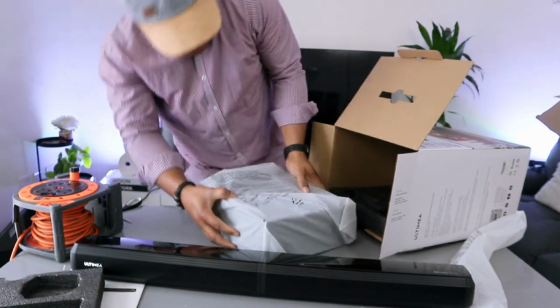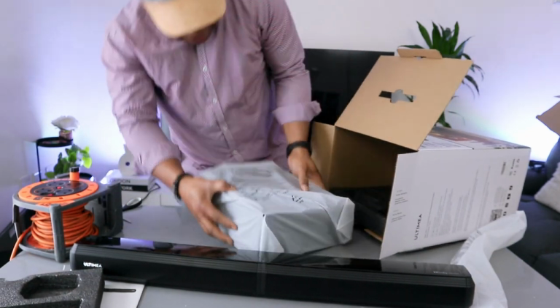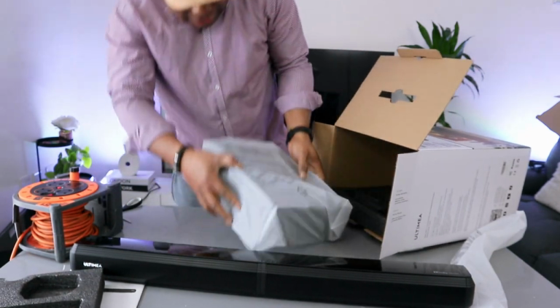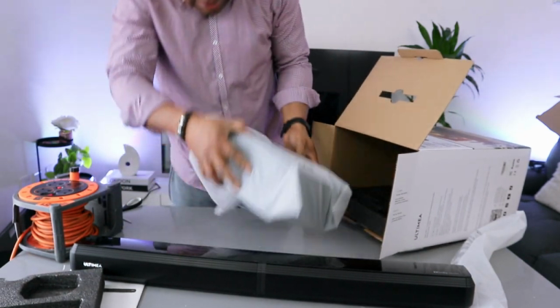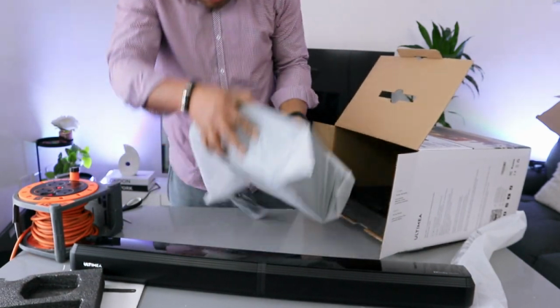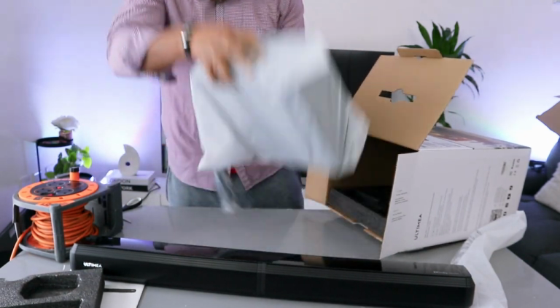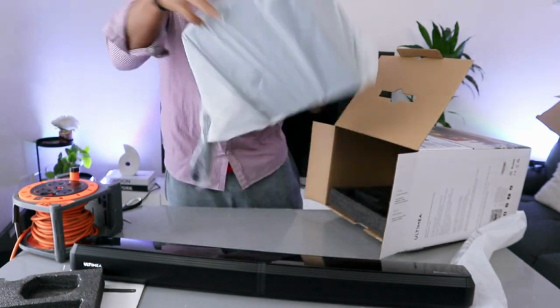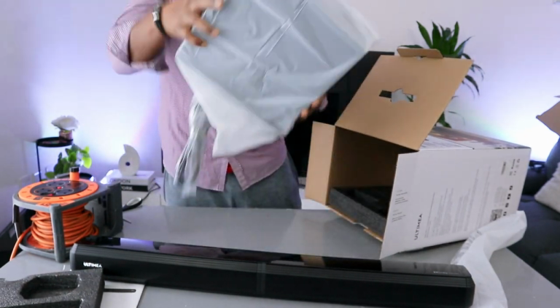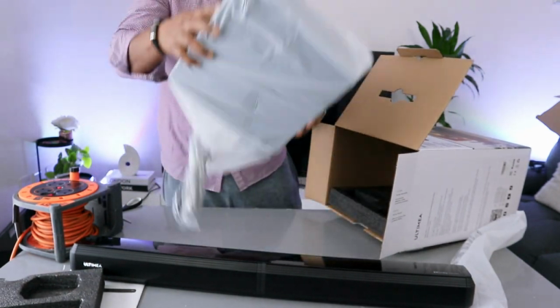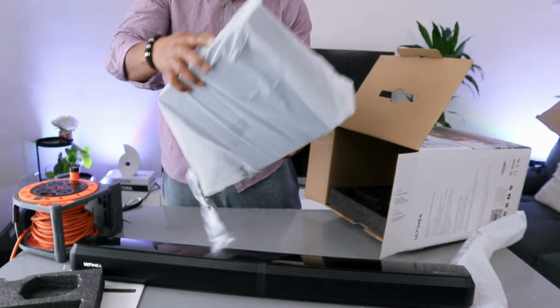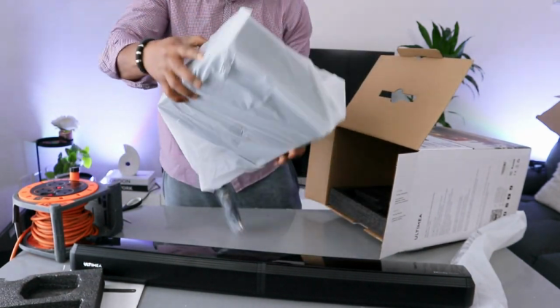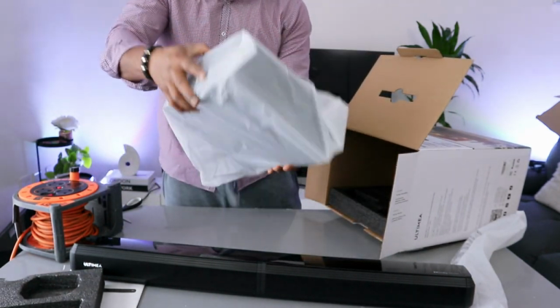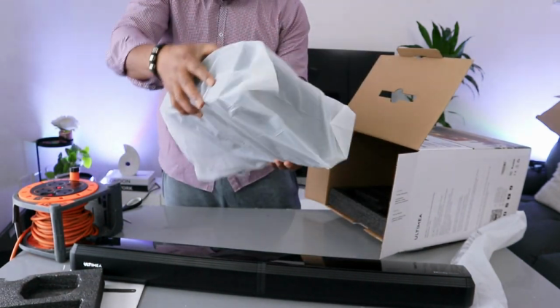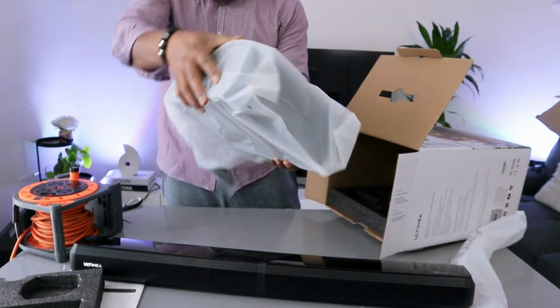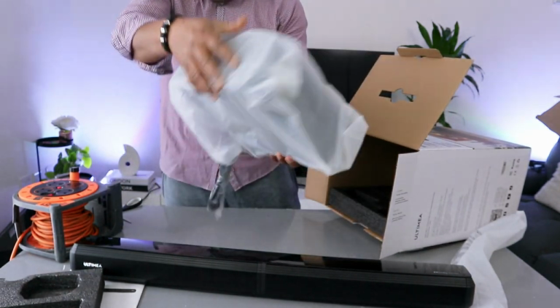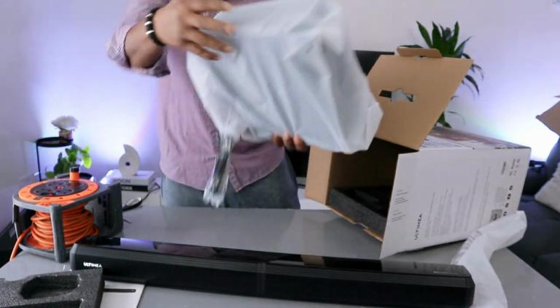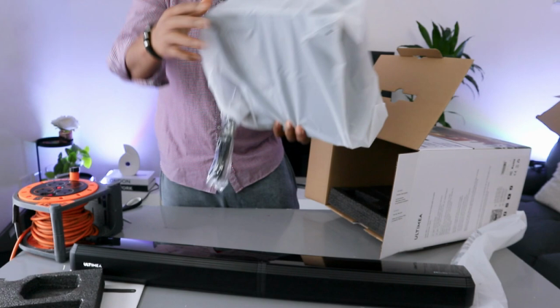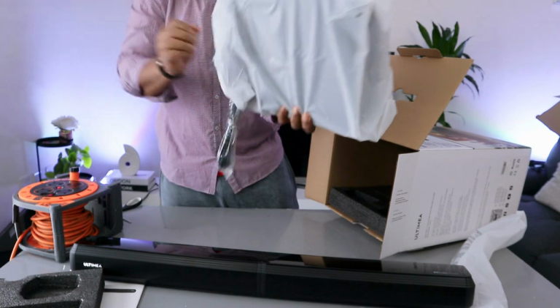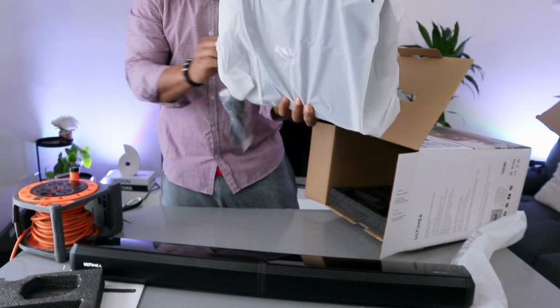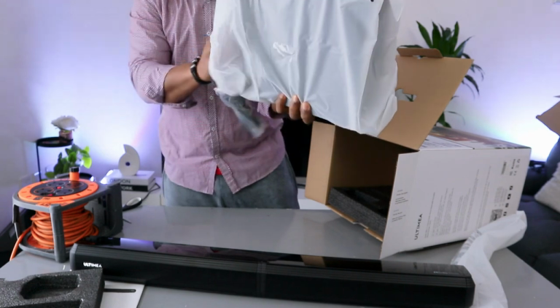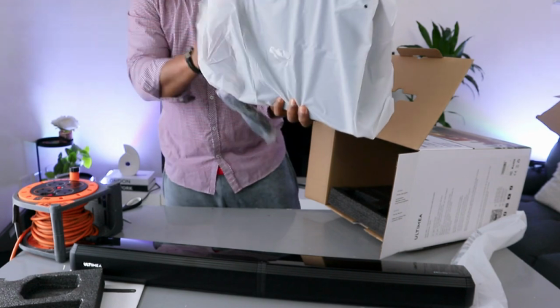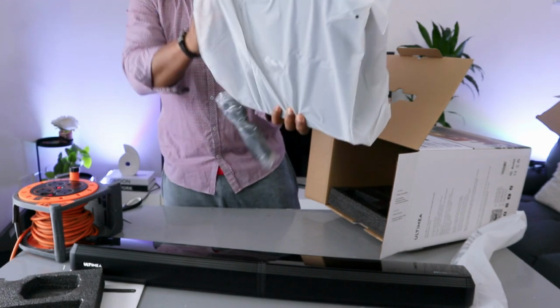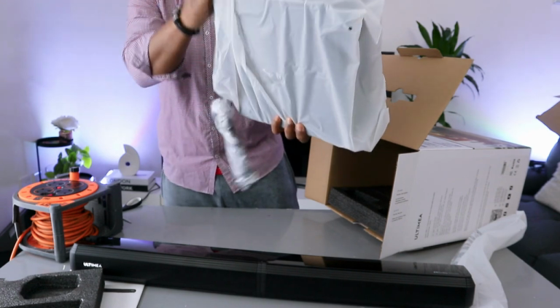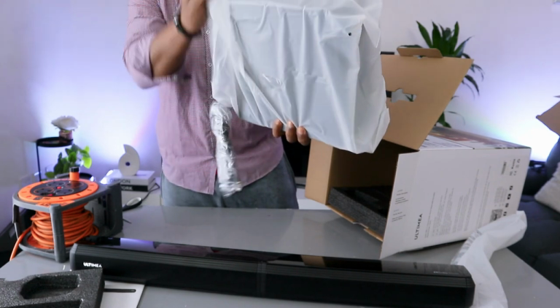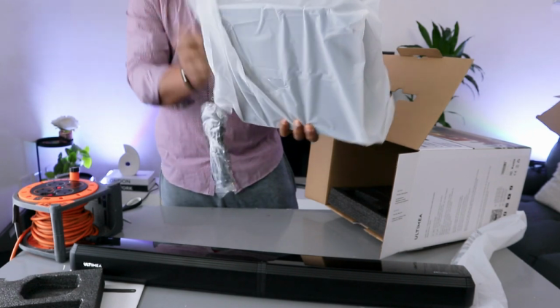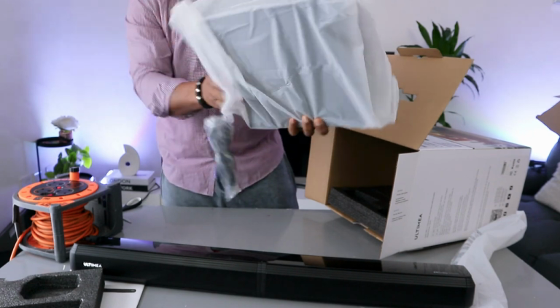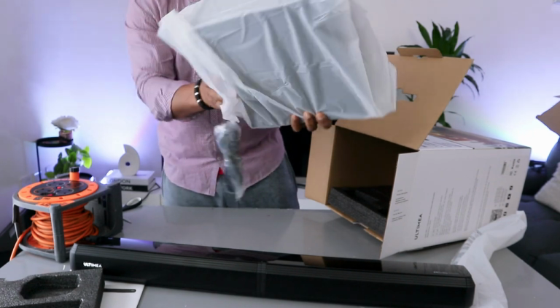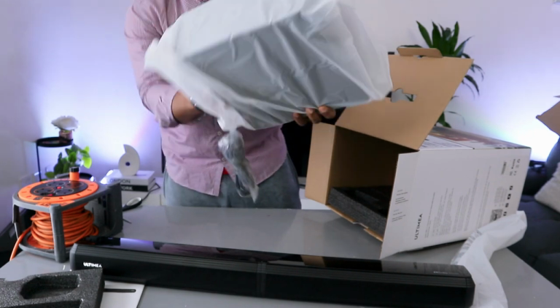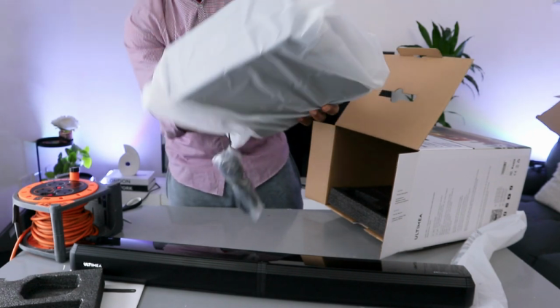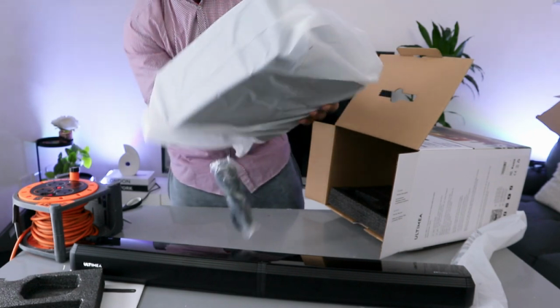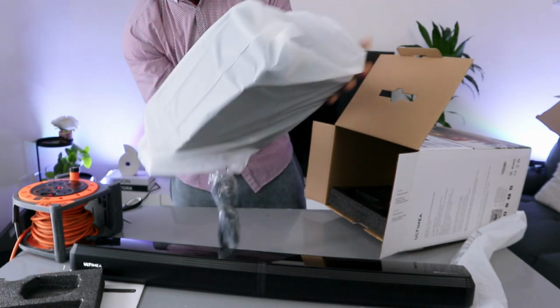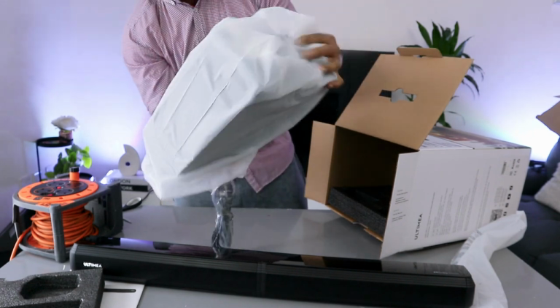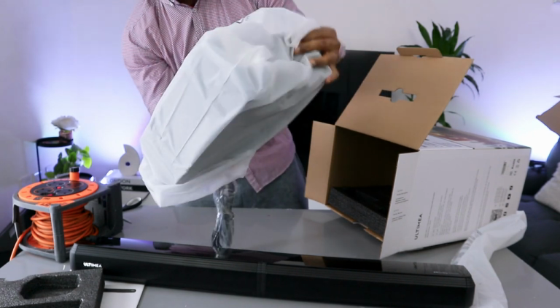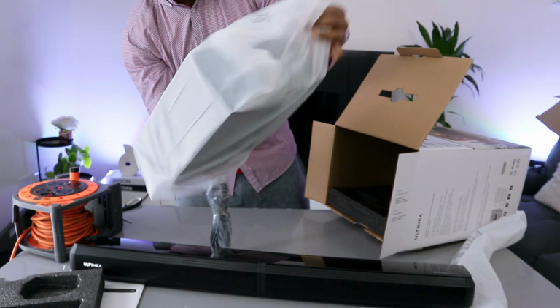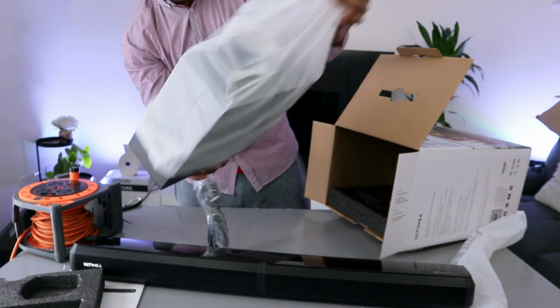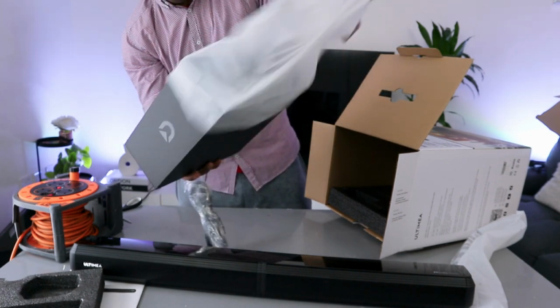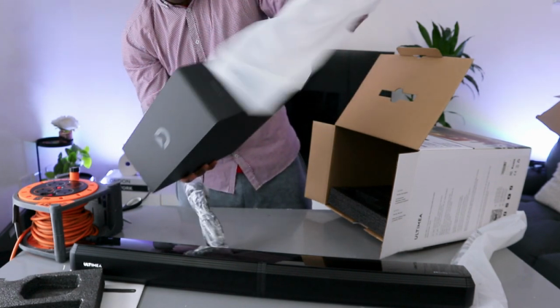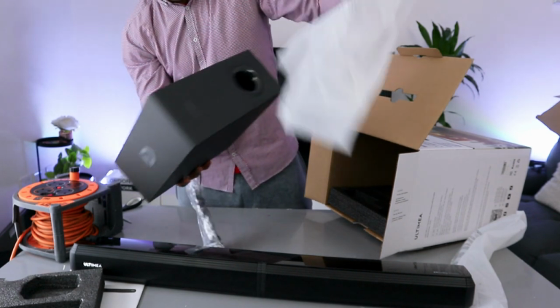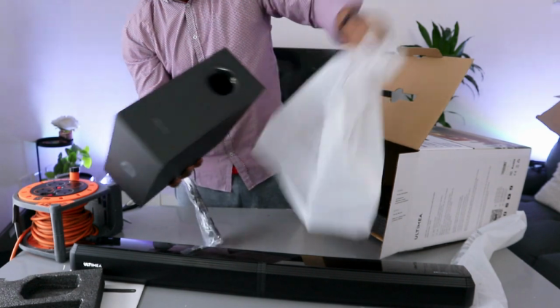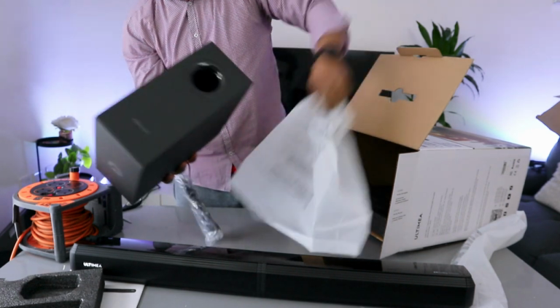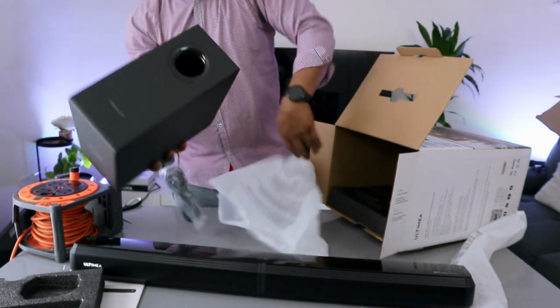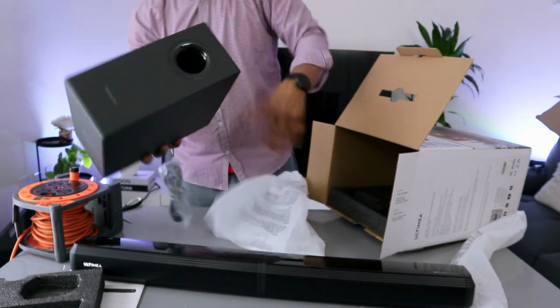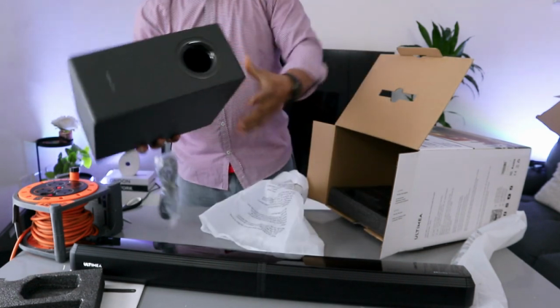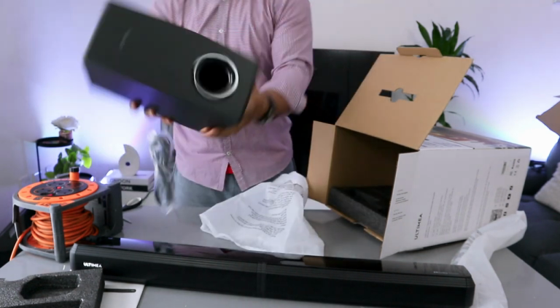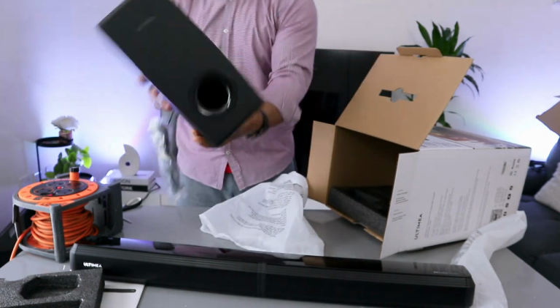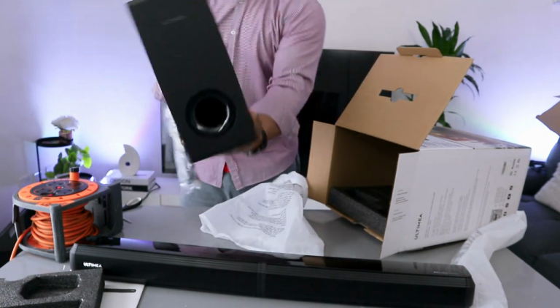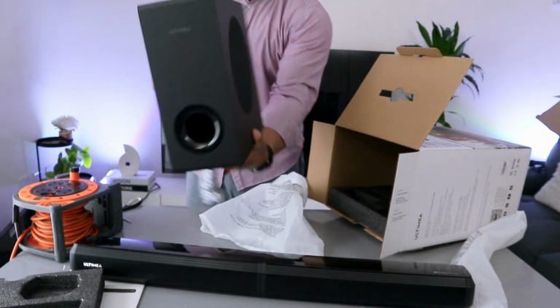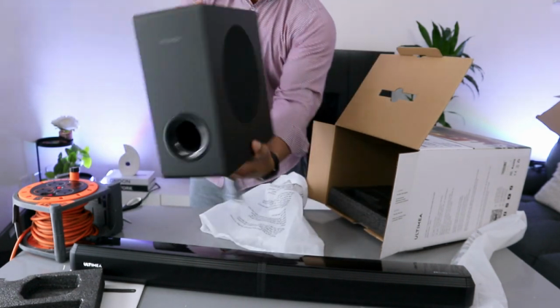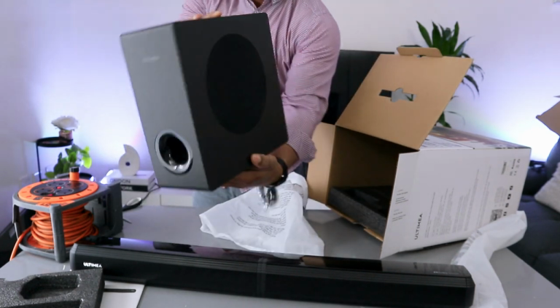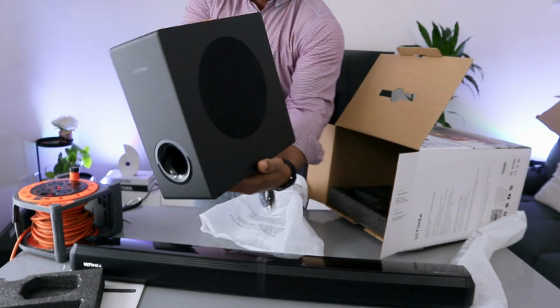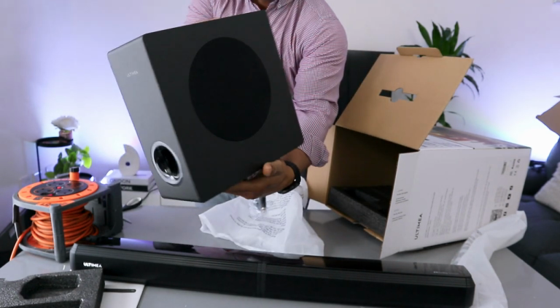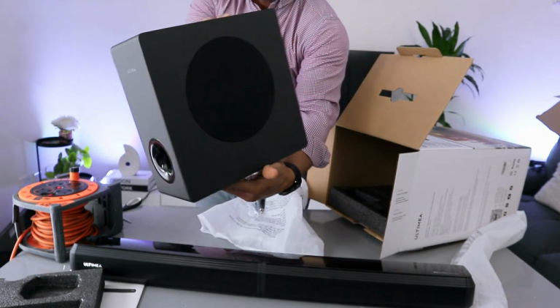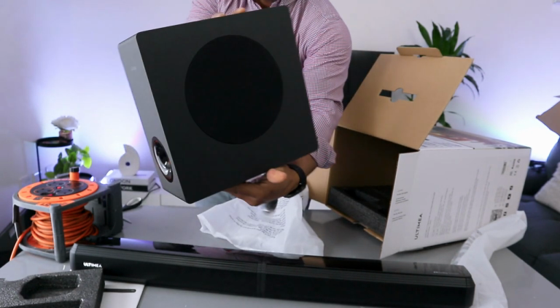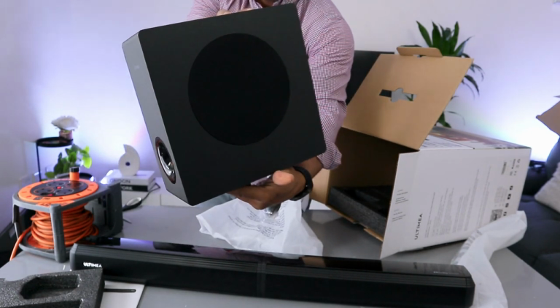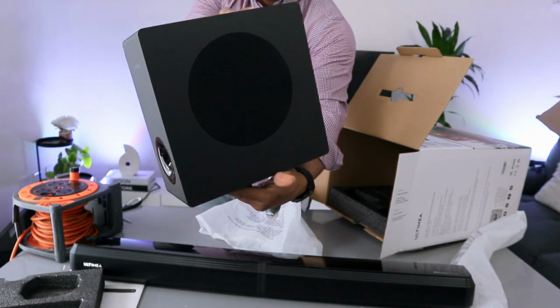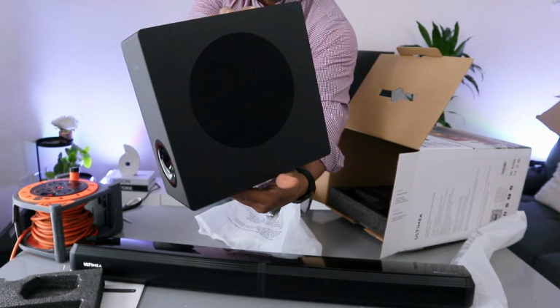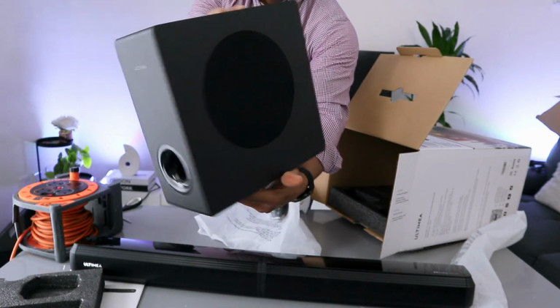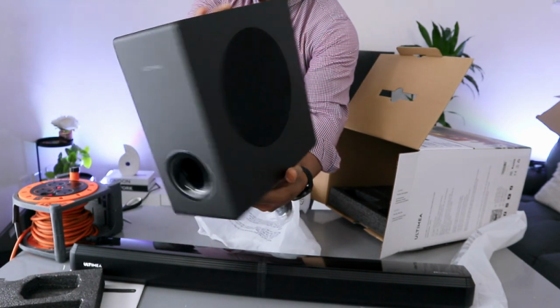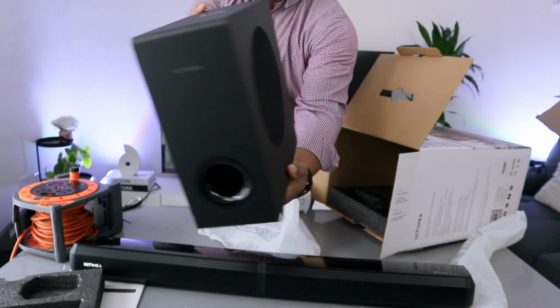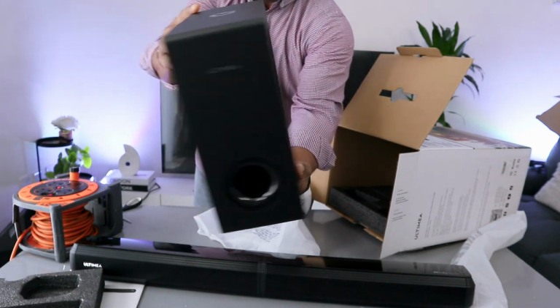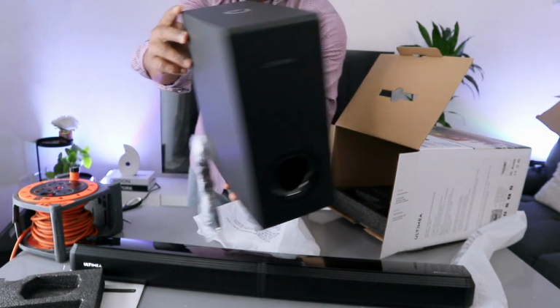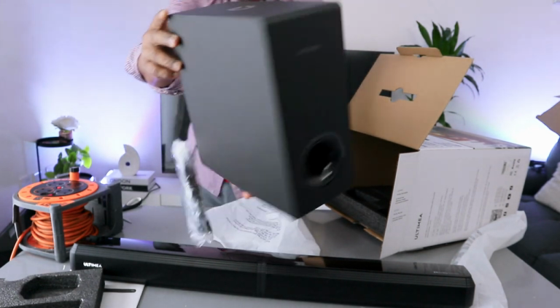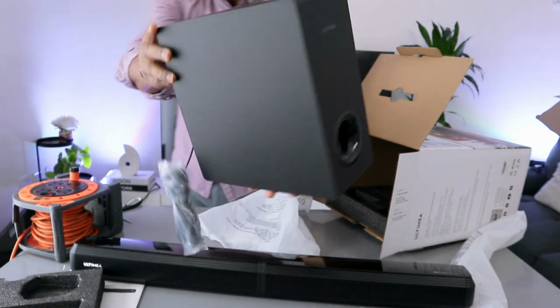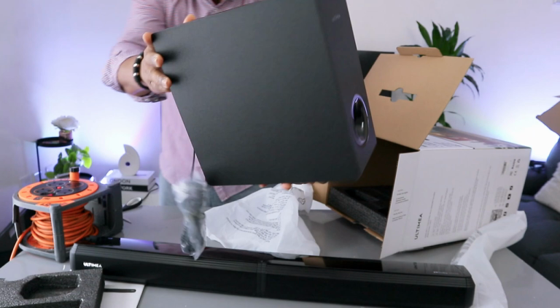This is the subwoofer here. Let's see what the subwoofer looks like.